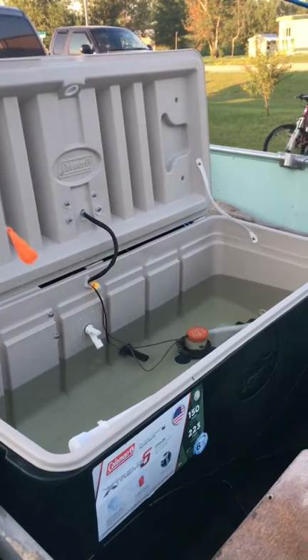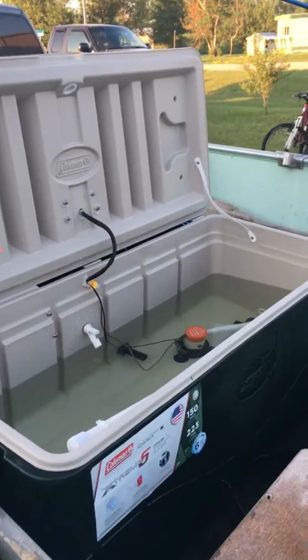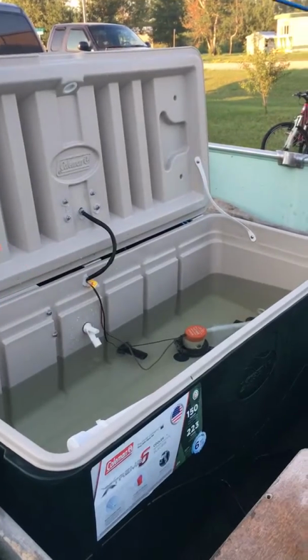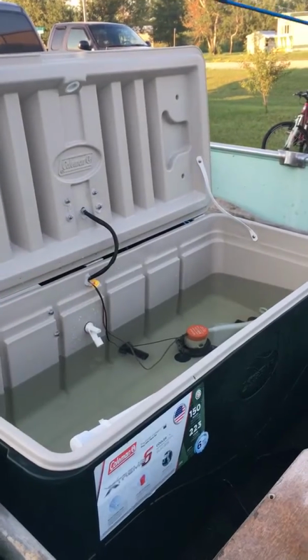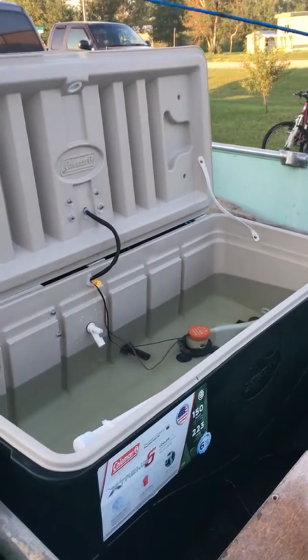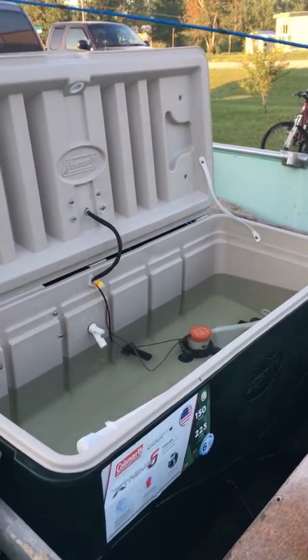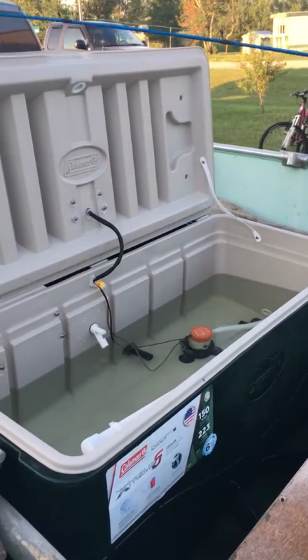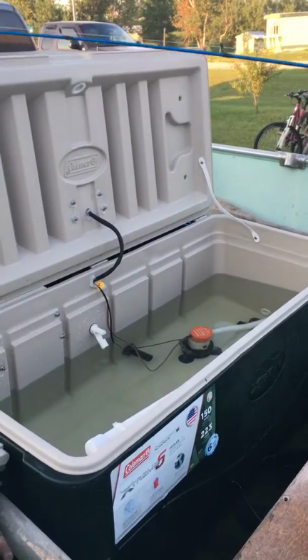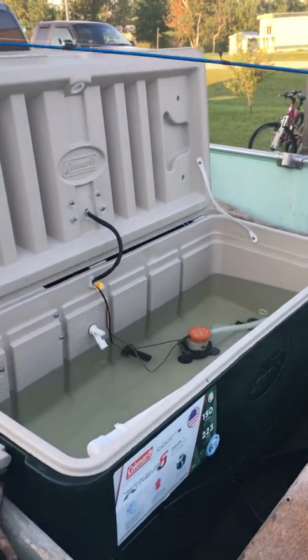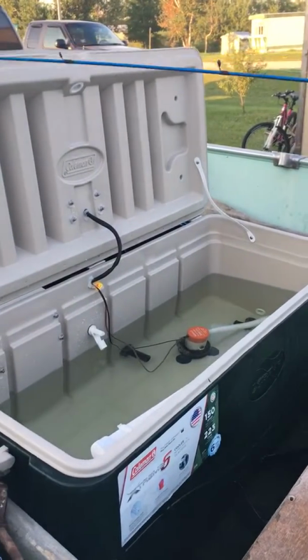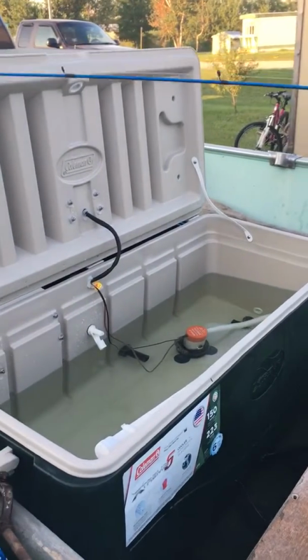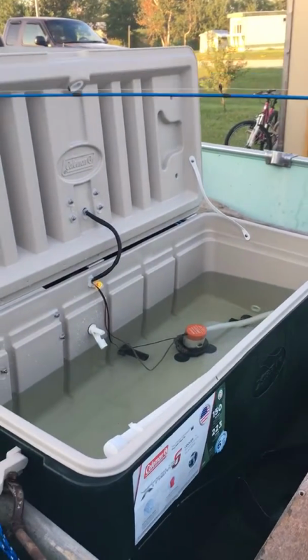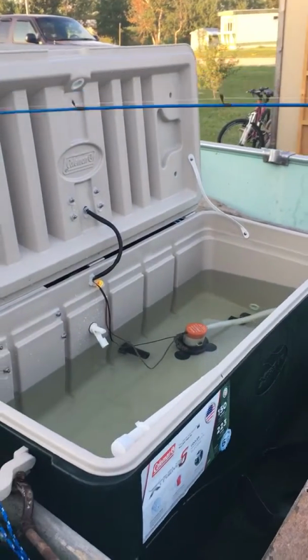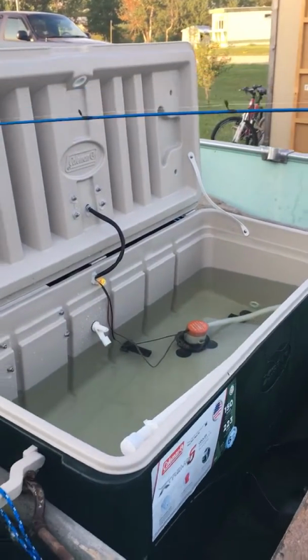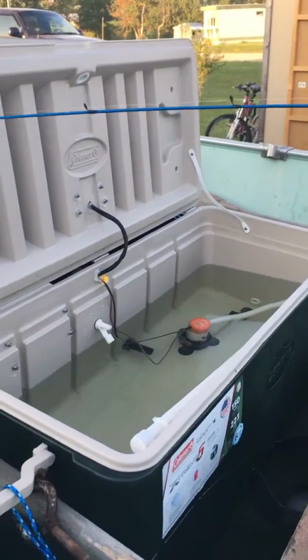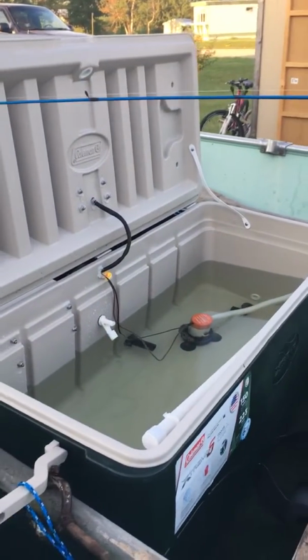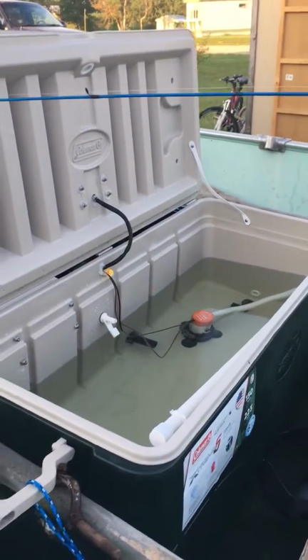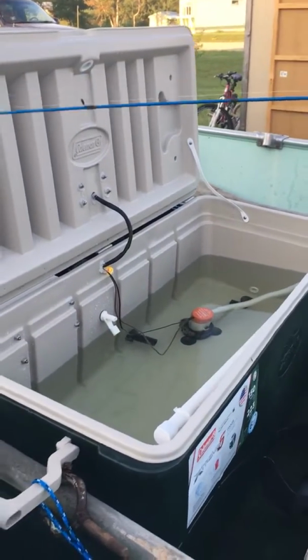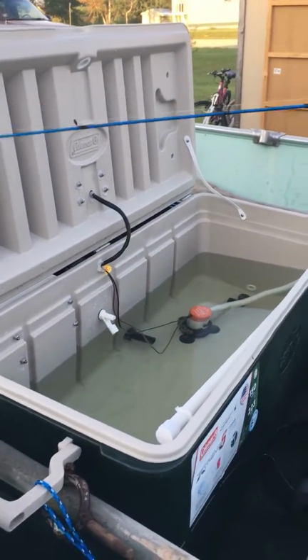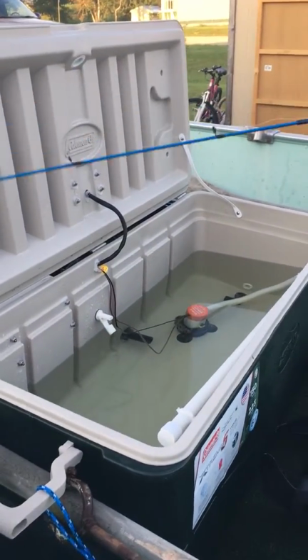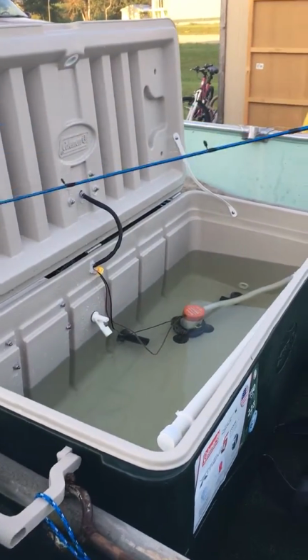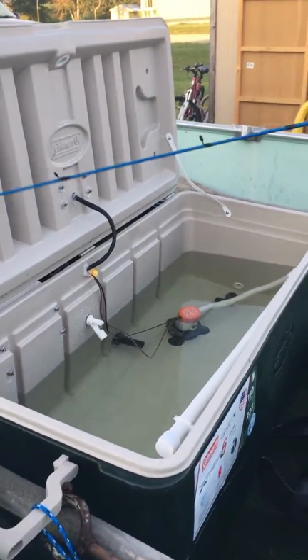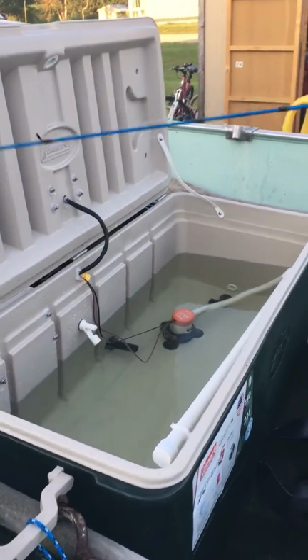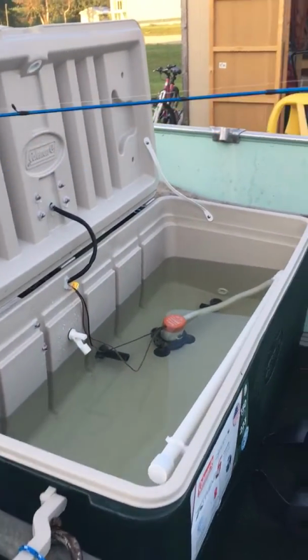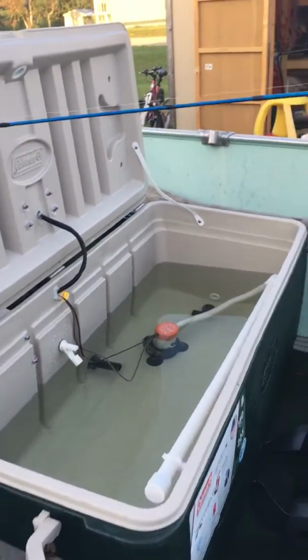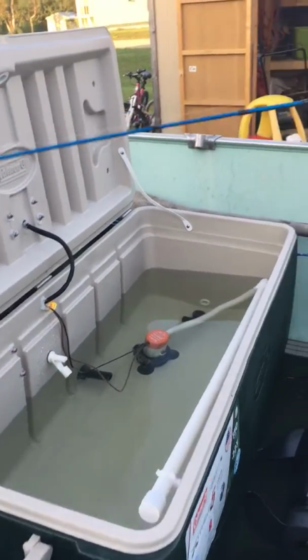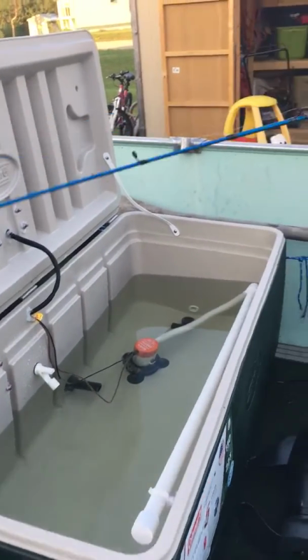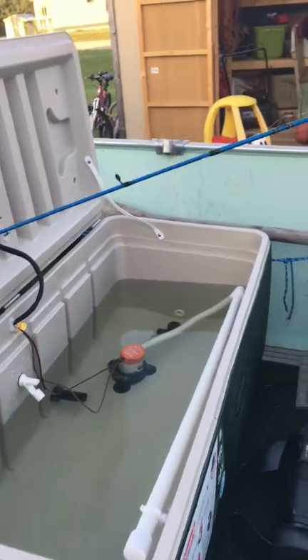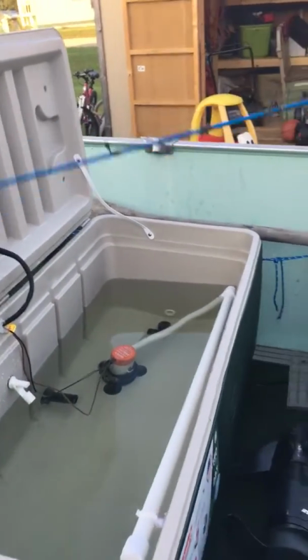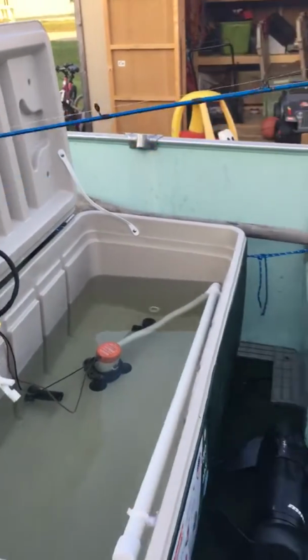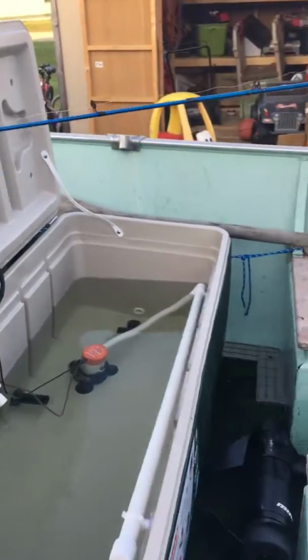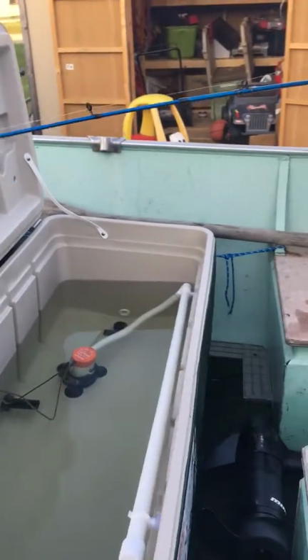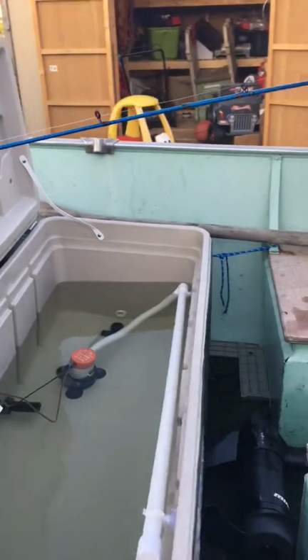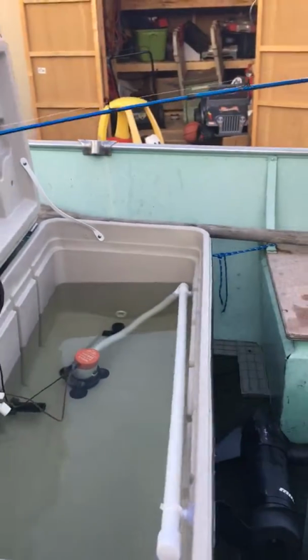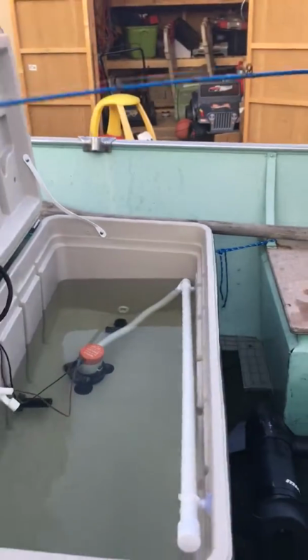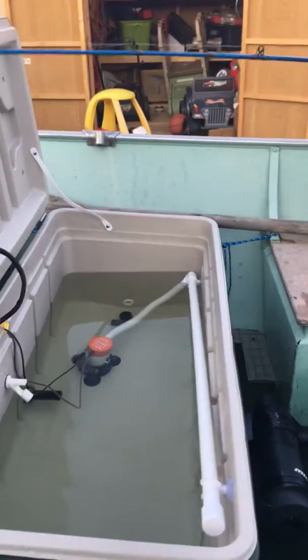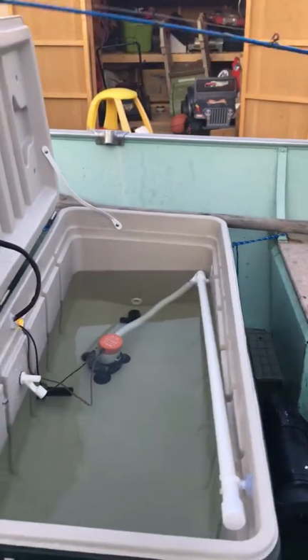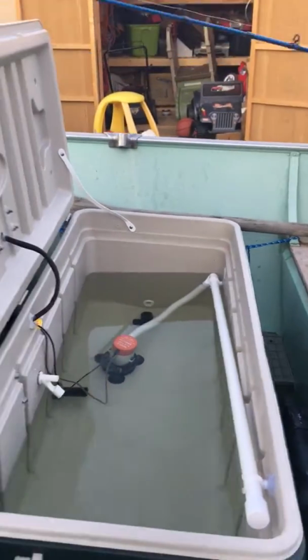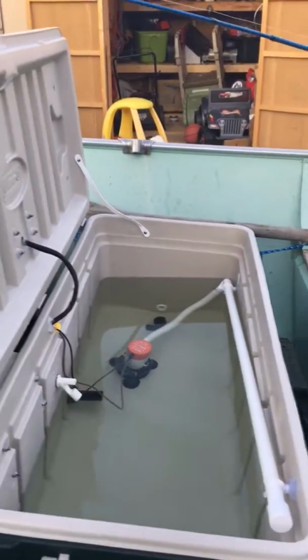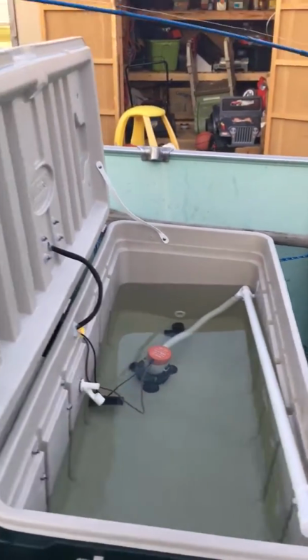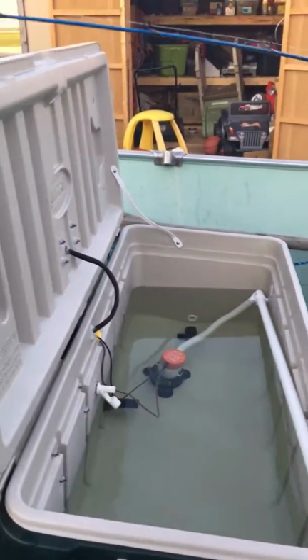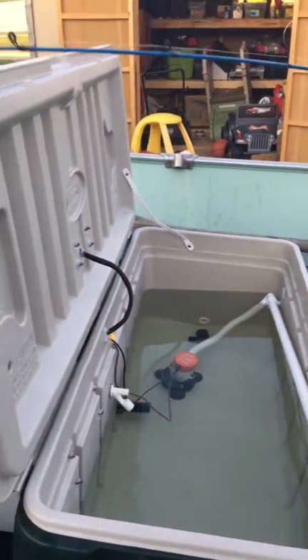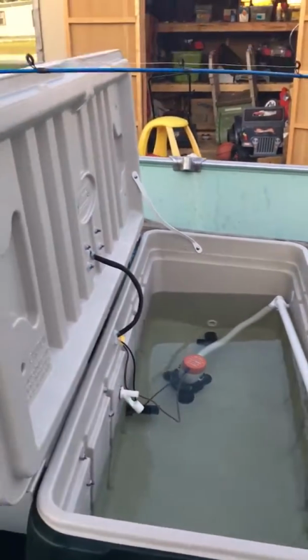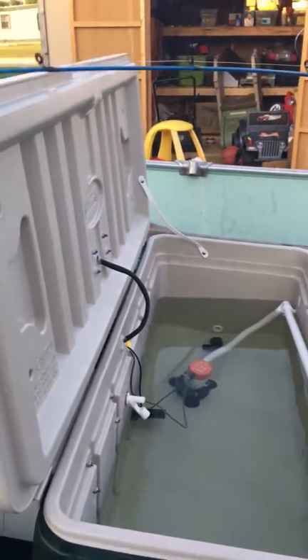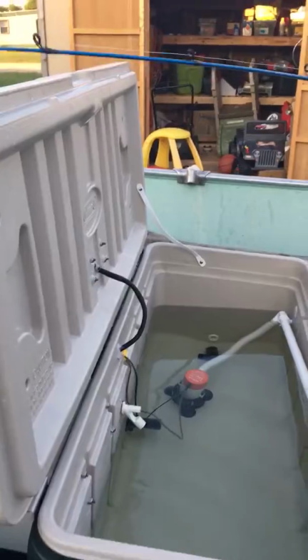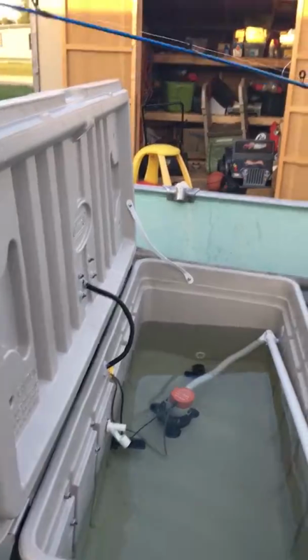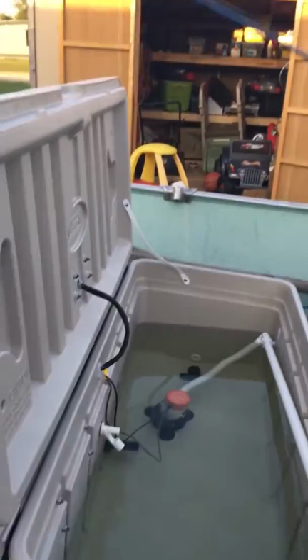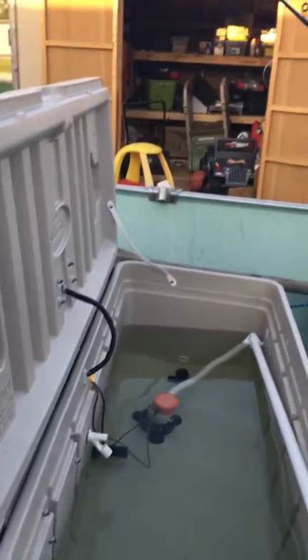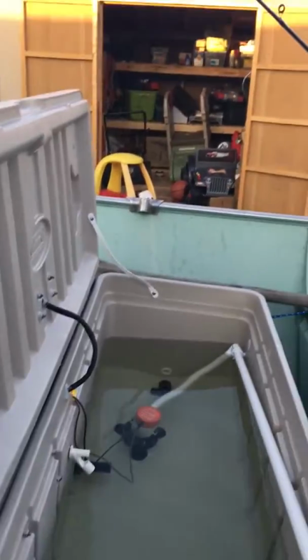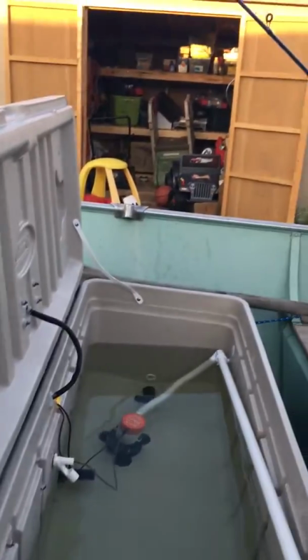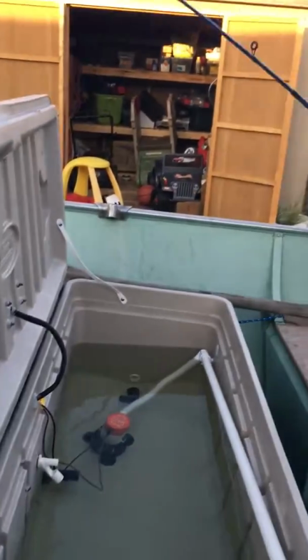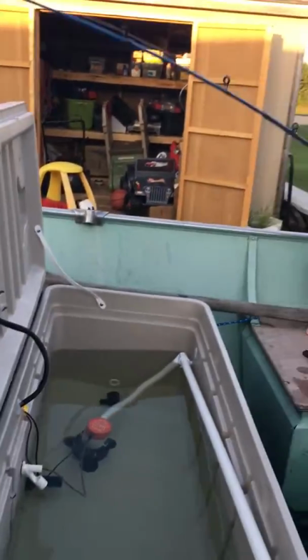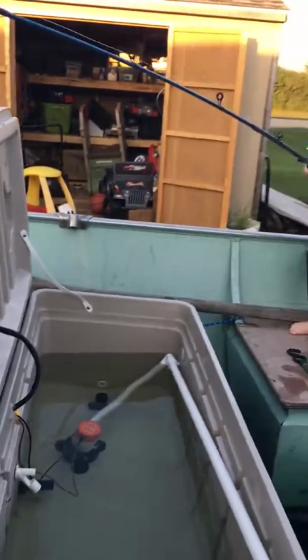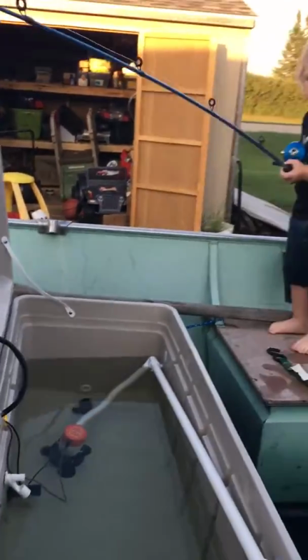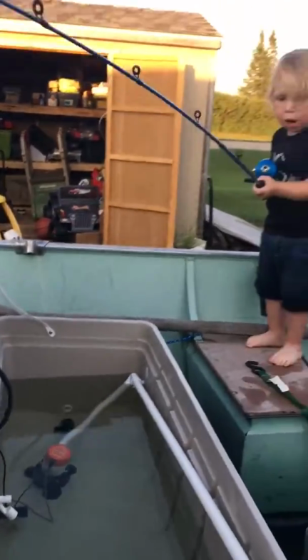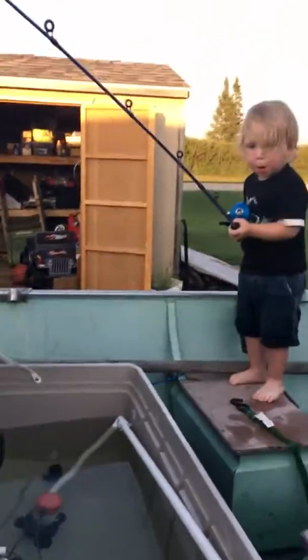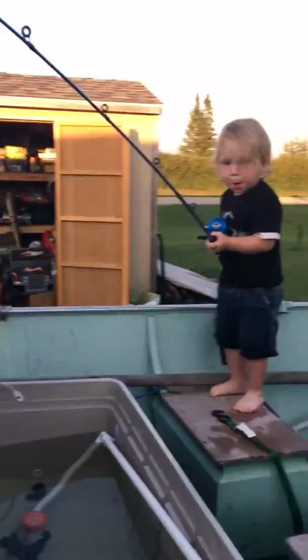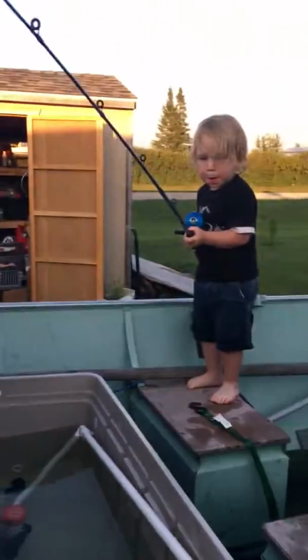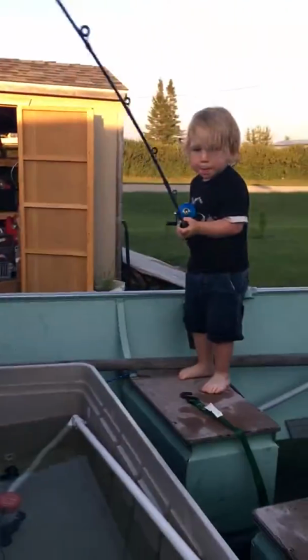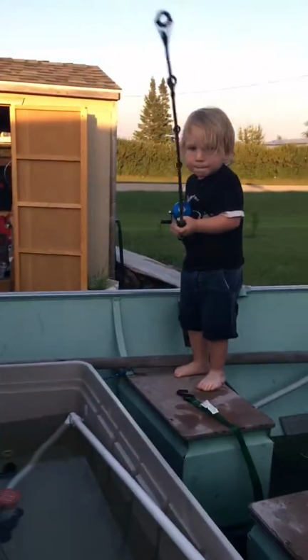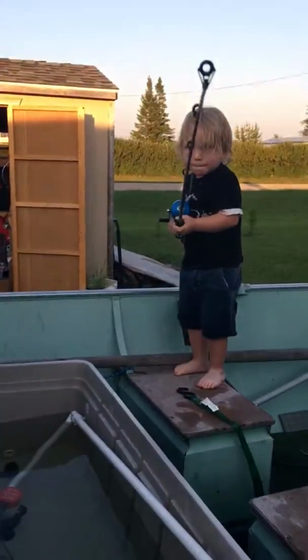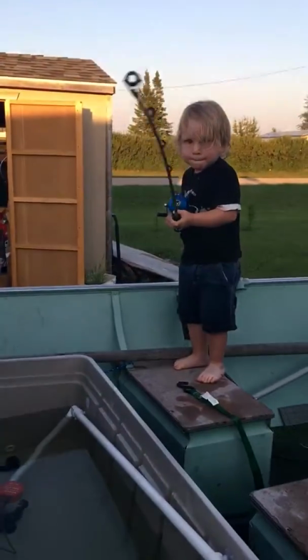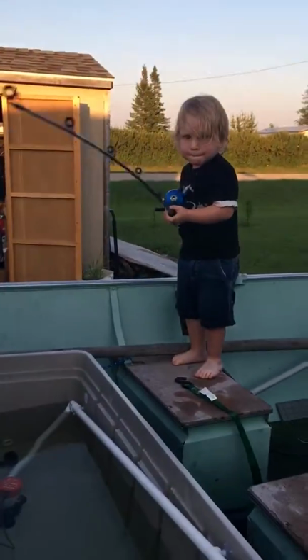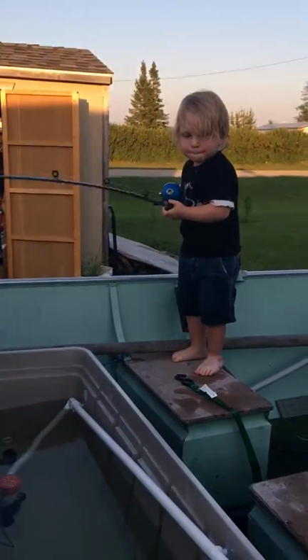So here is the livewell I built for my final project. Got my two-year-old trying to fish in there. Say hi Jase.